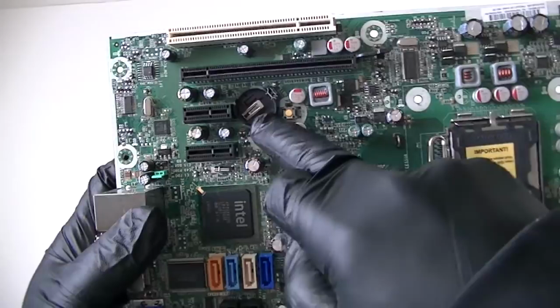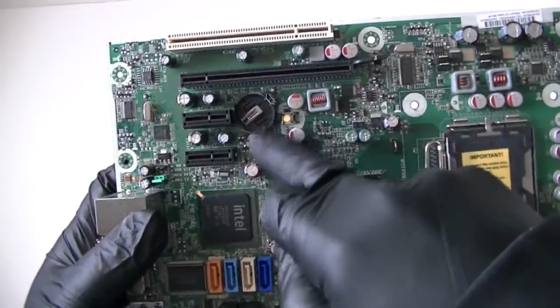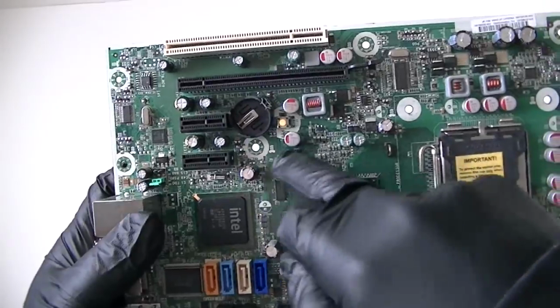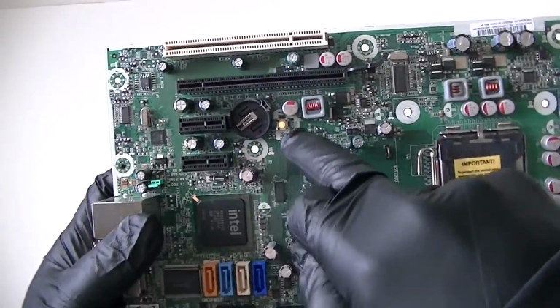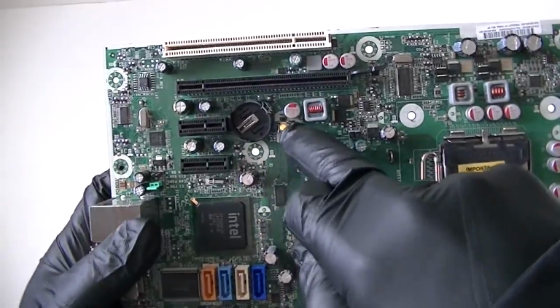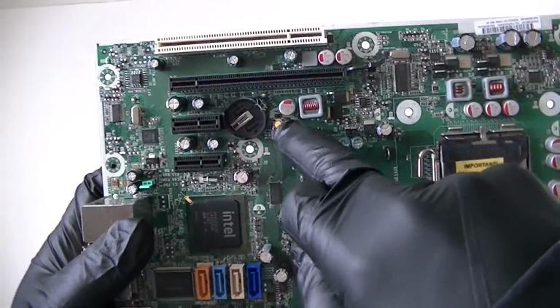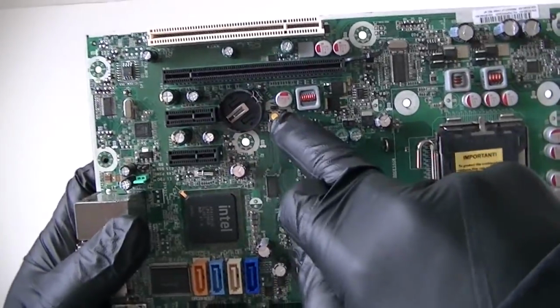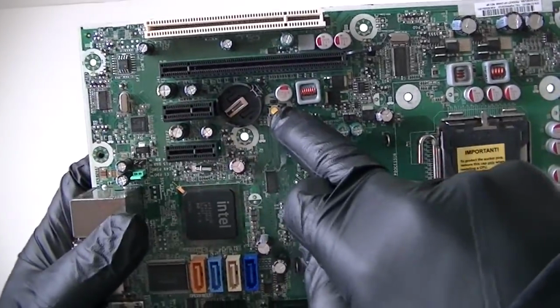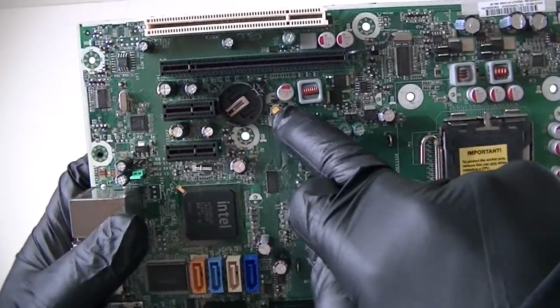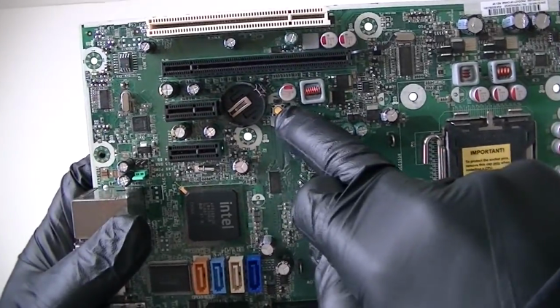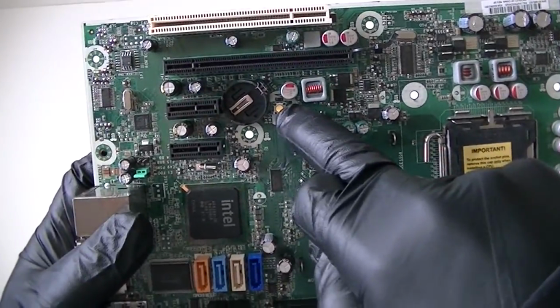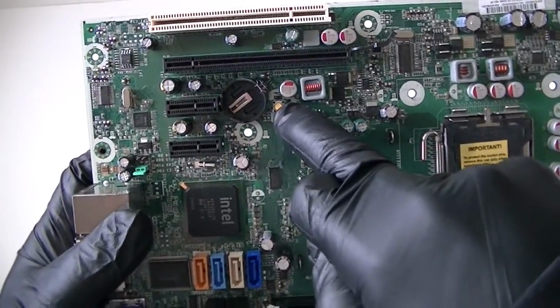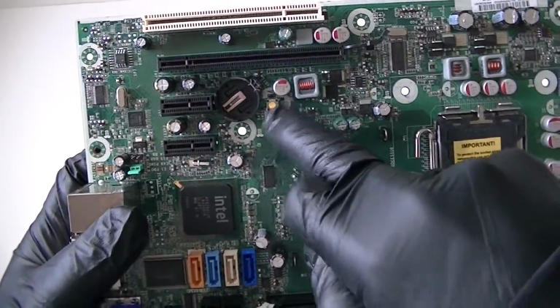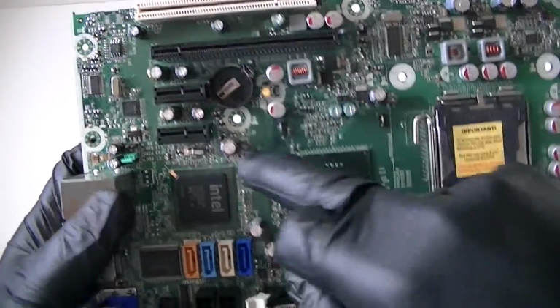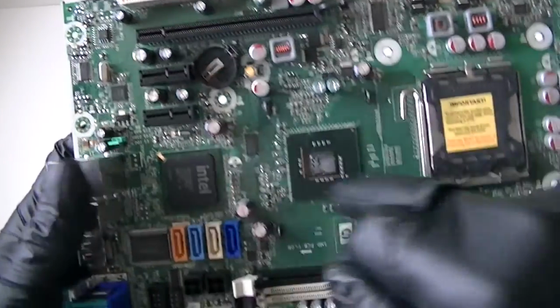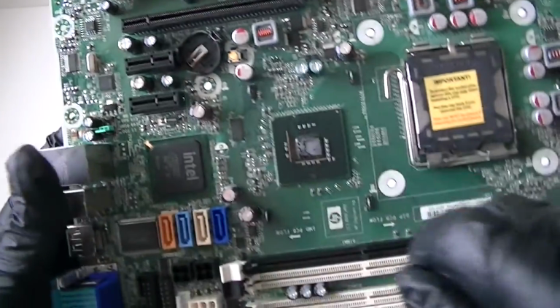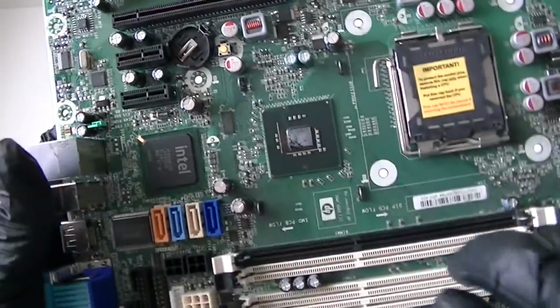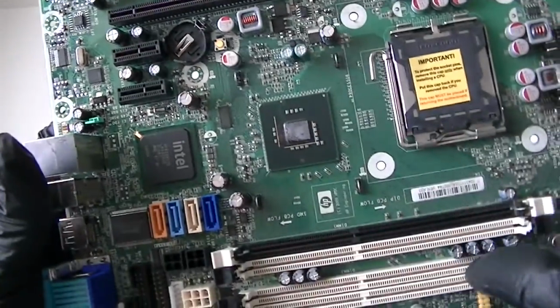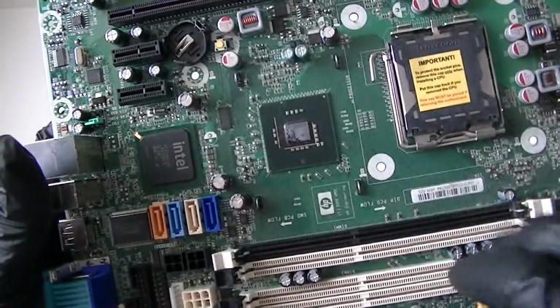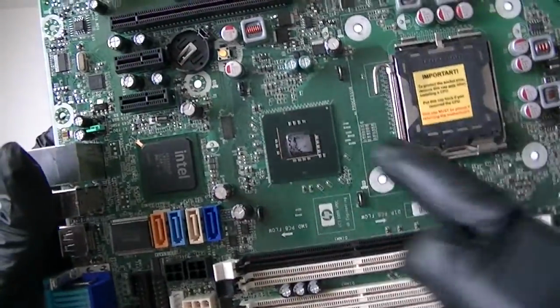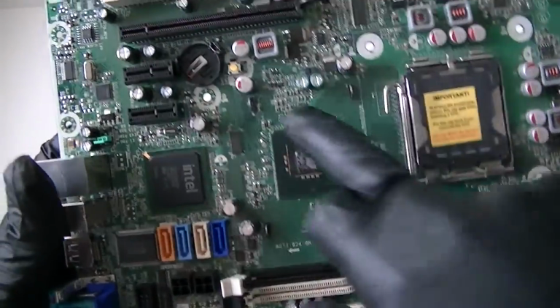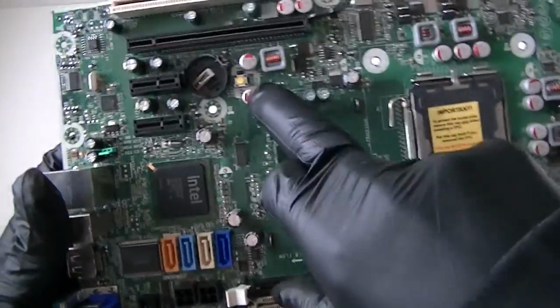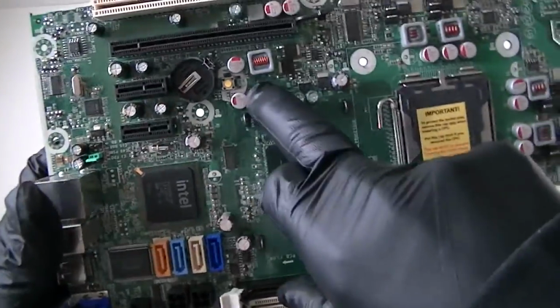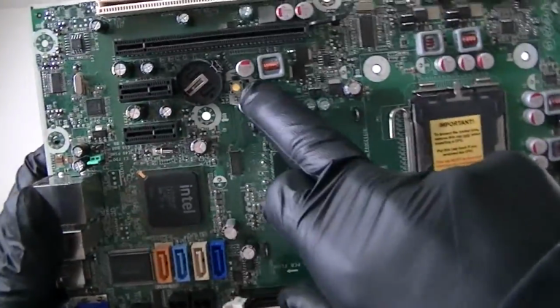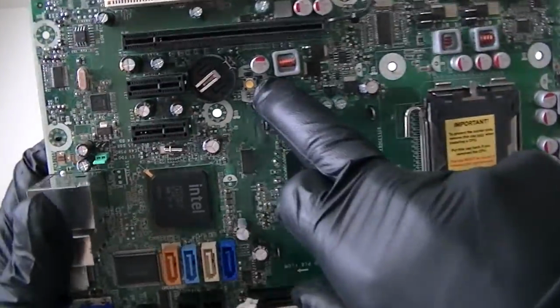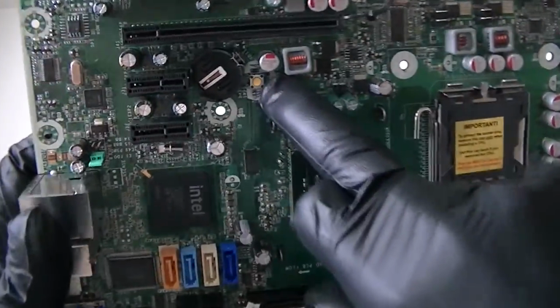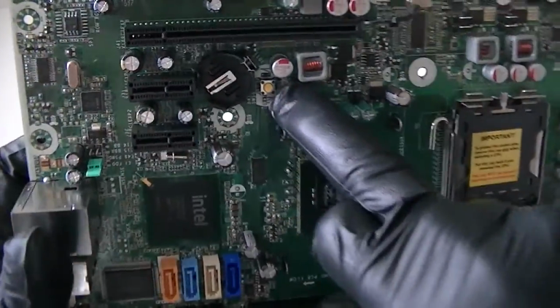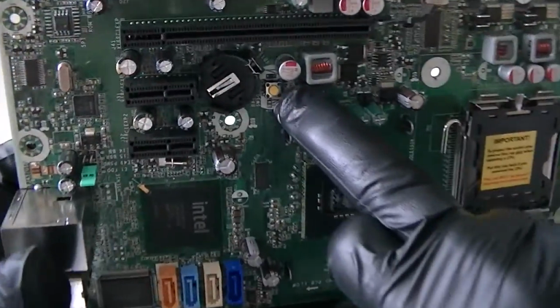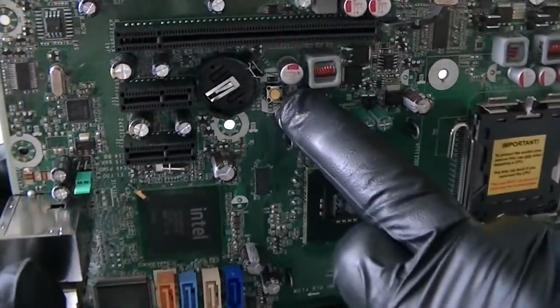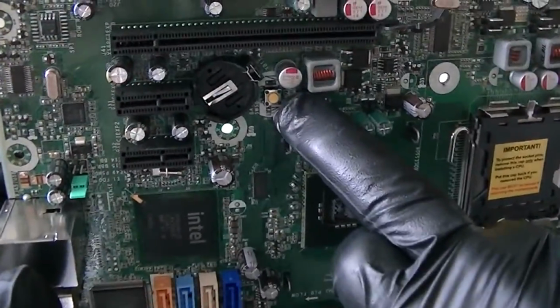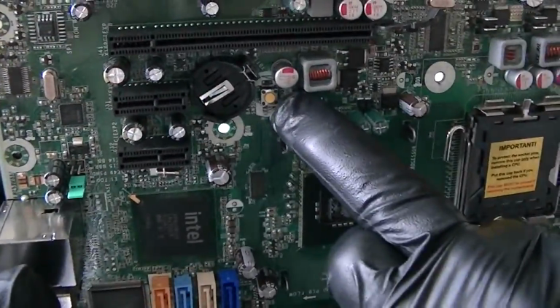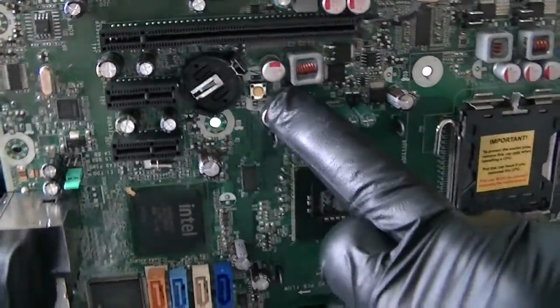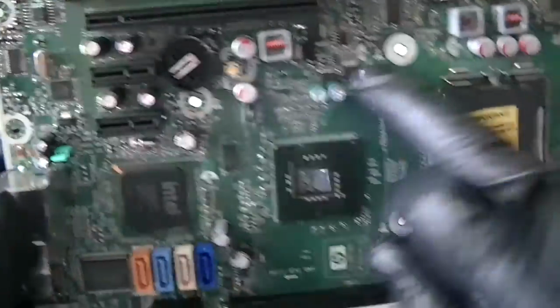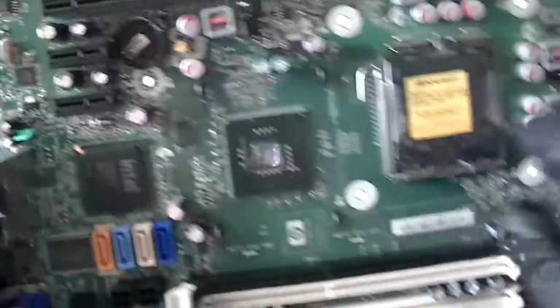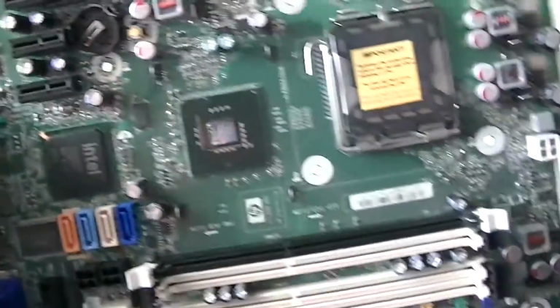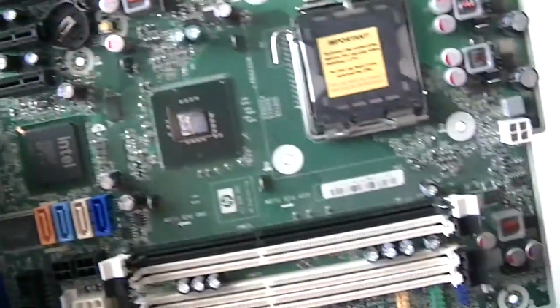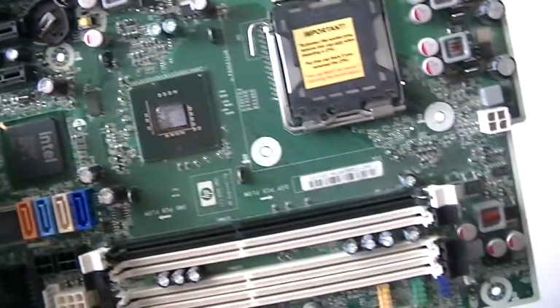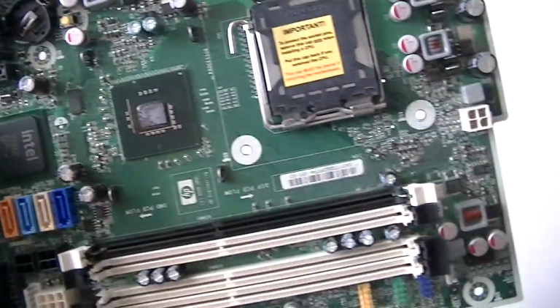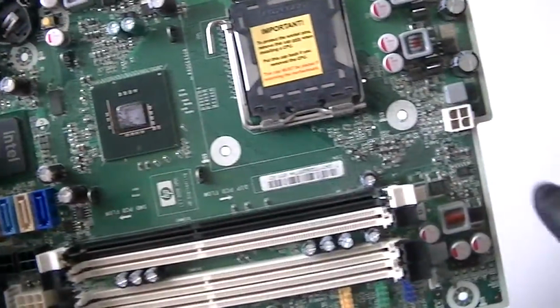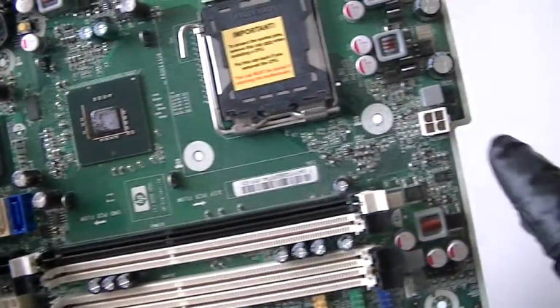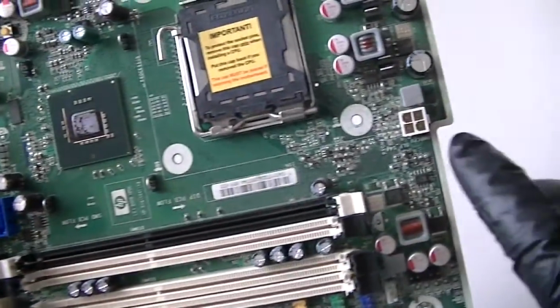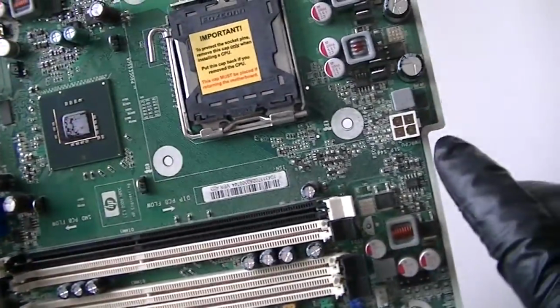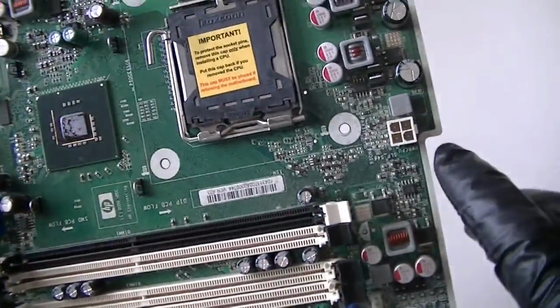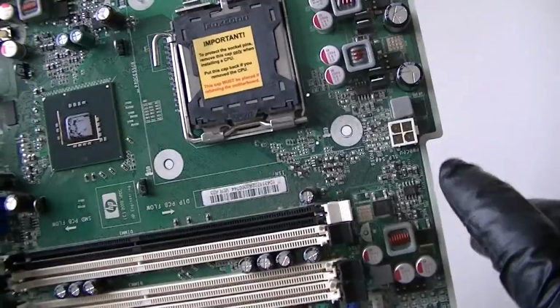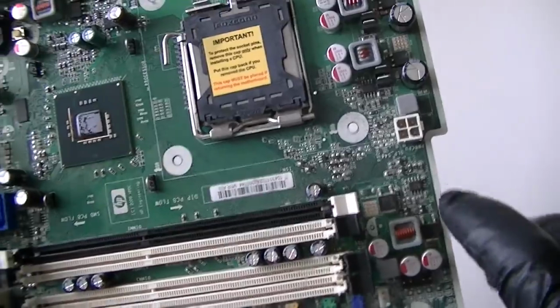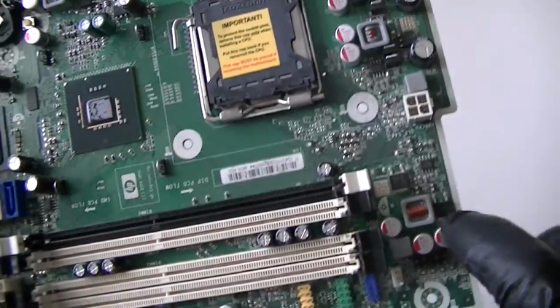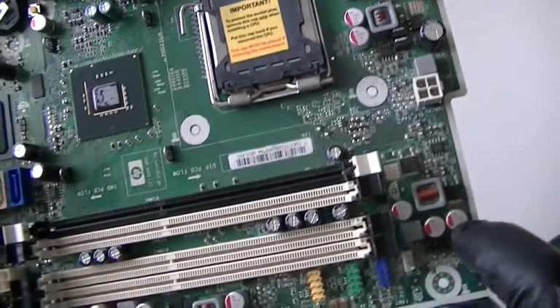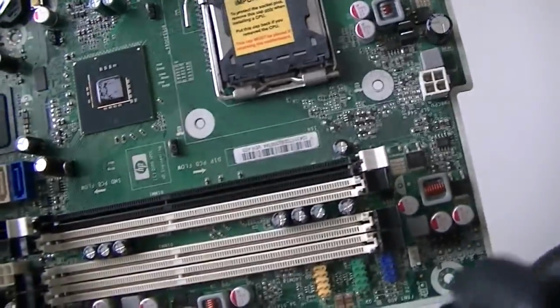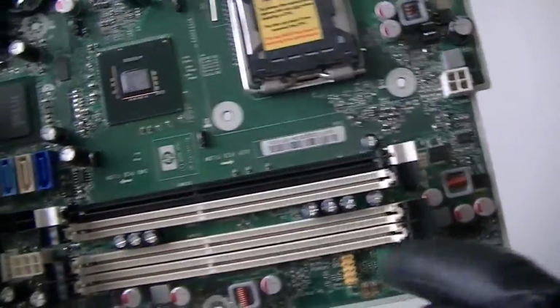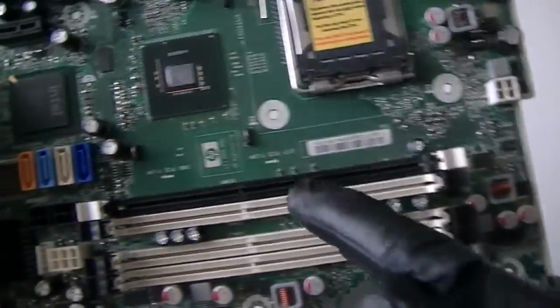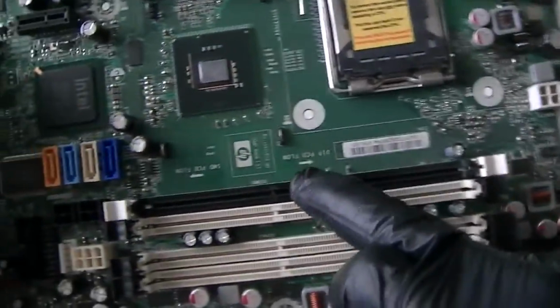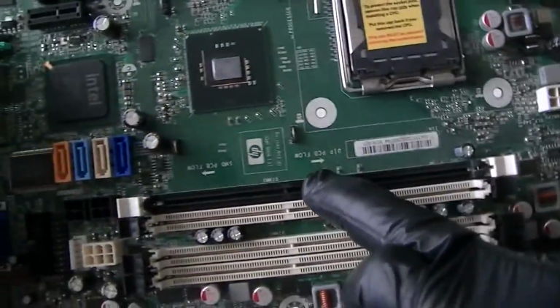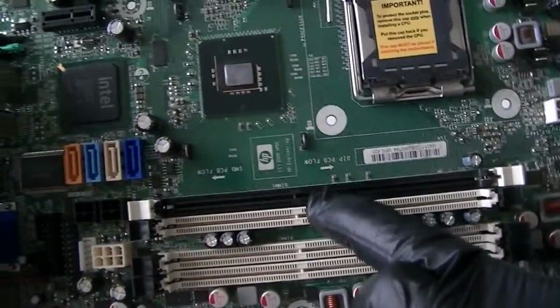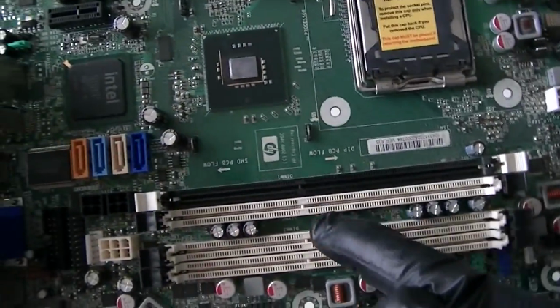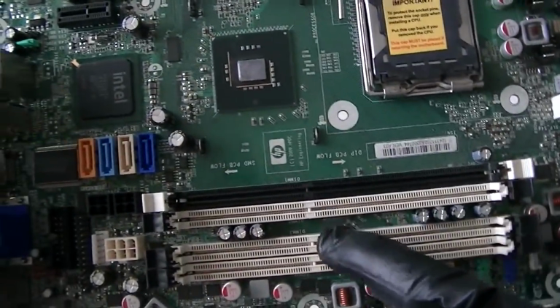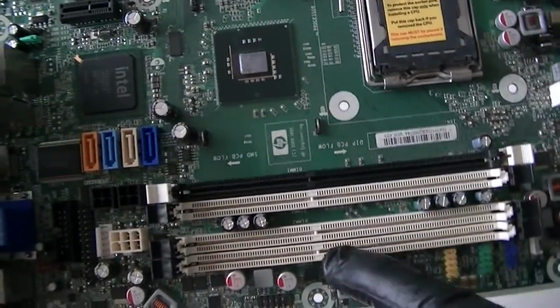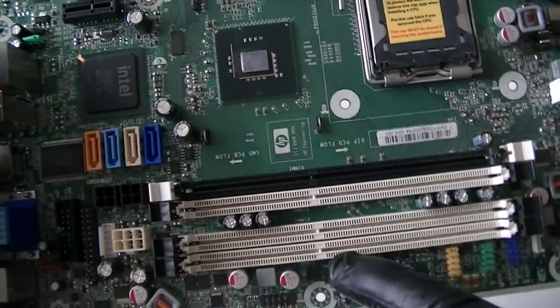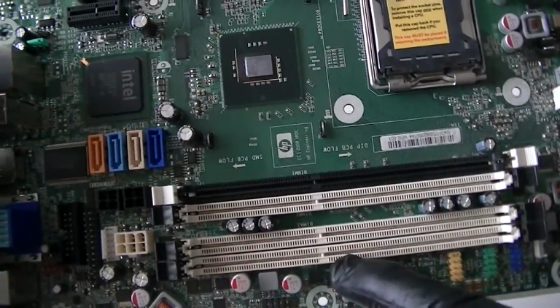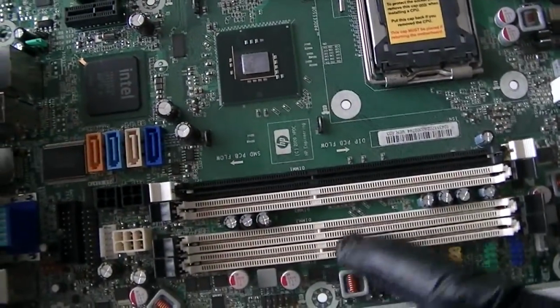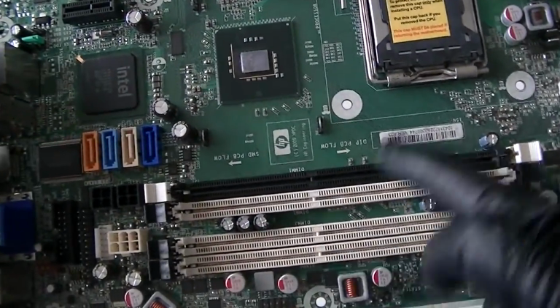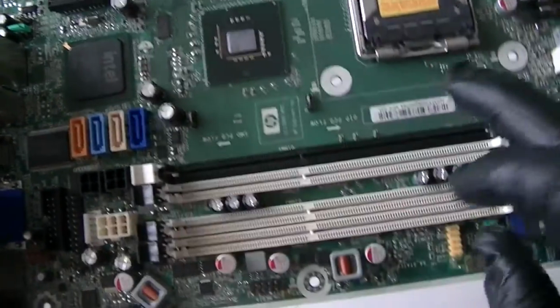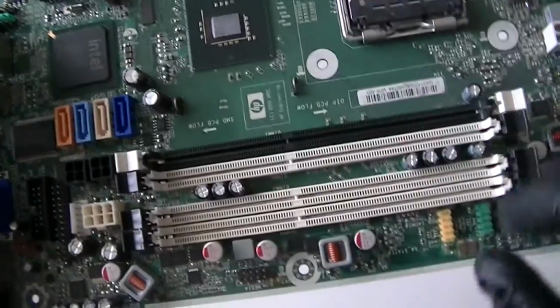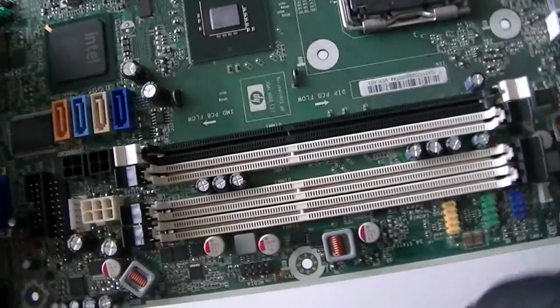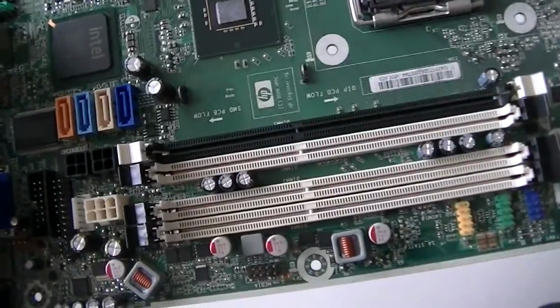There's a battery socket, a clear CMOS jumper right there — it's a button right there. And here's four memory slots right here.